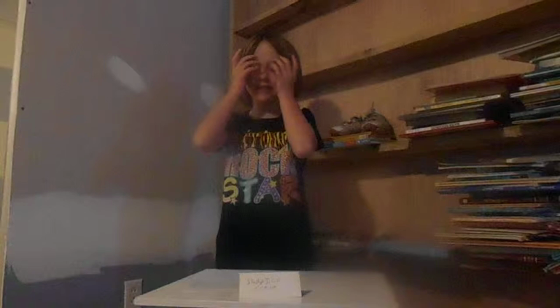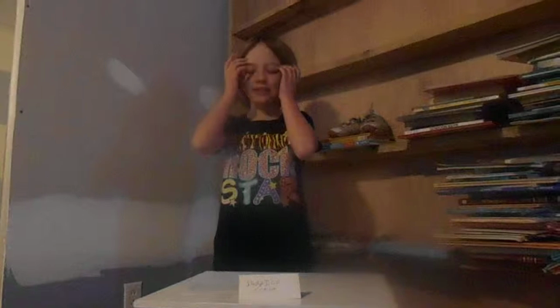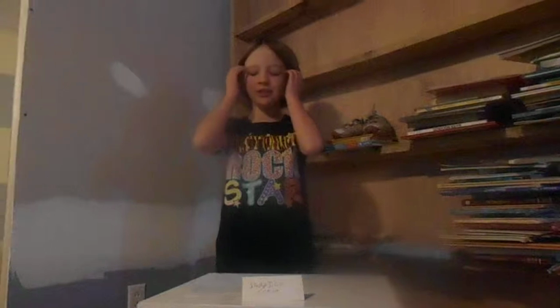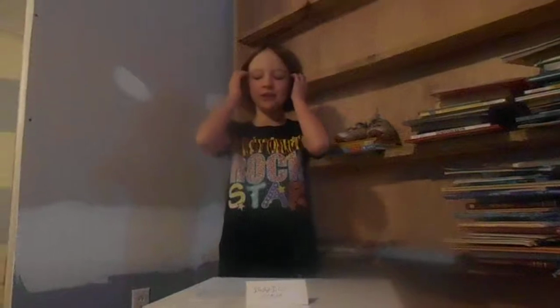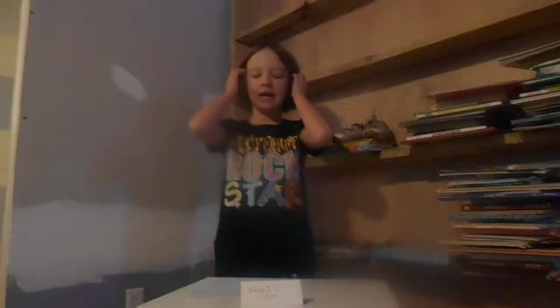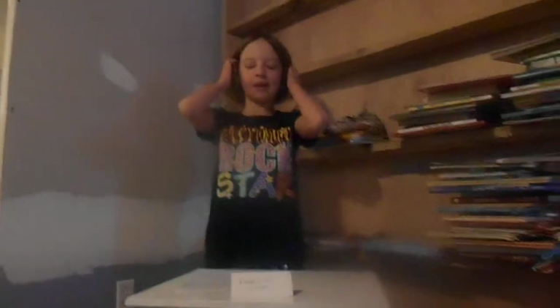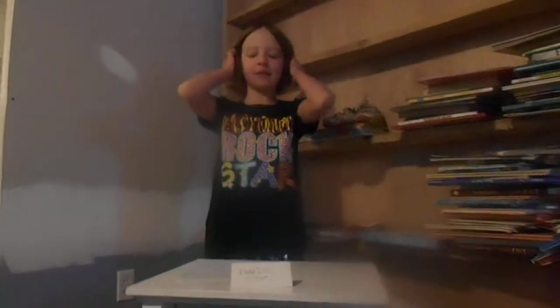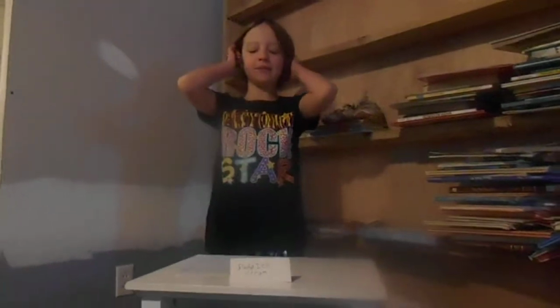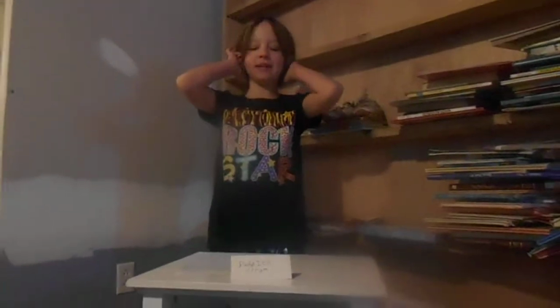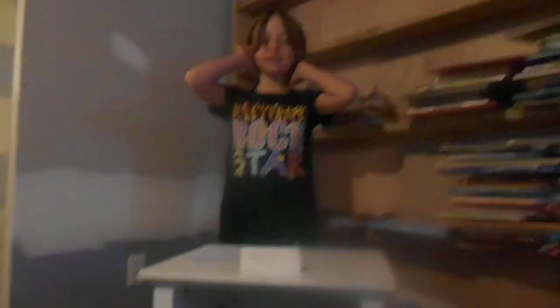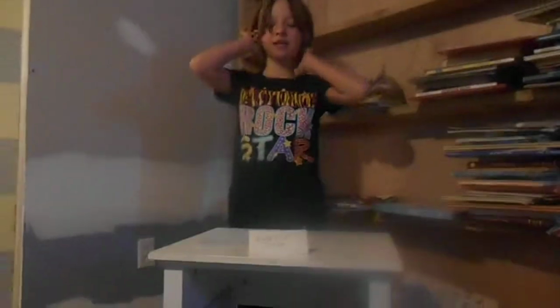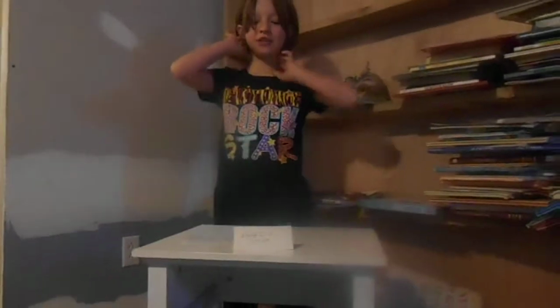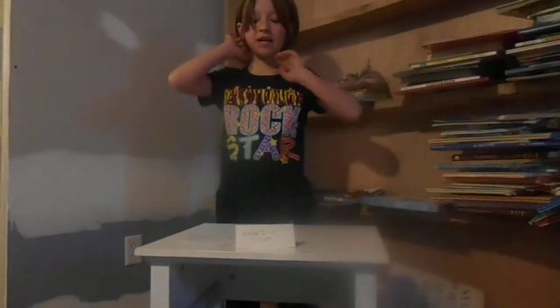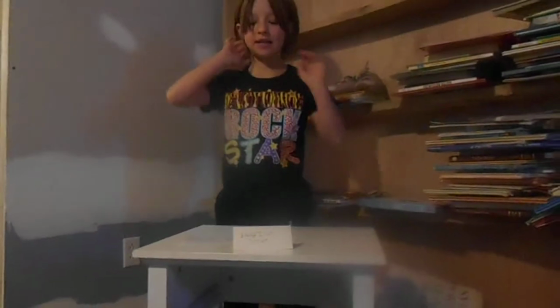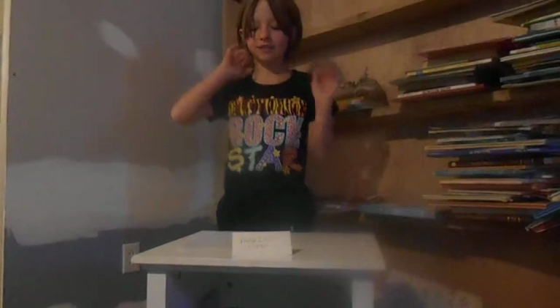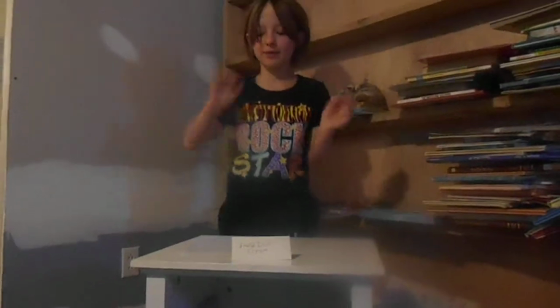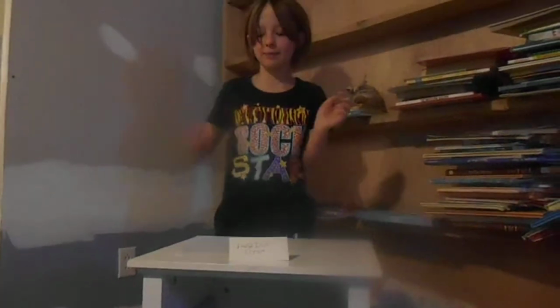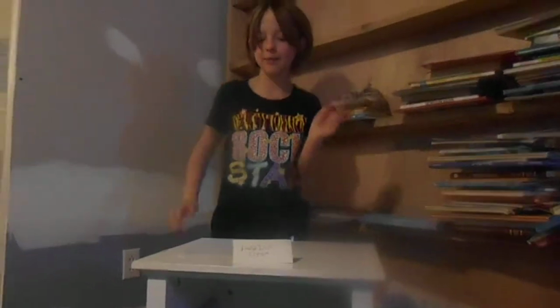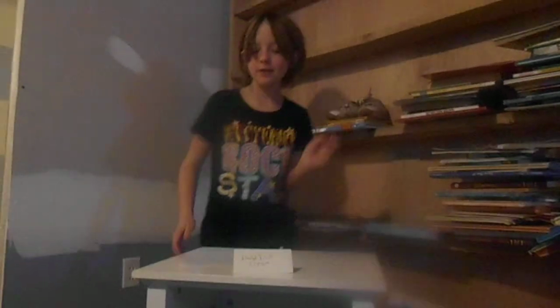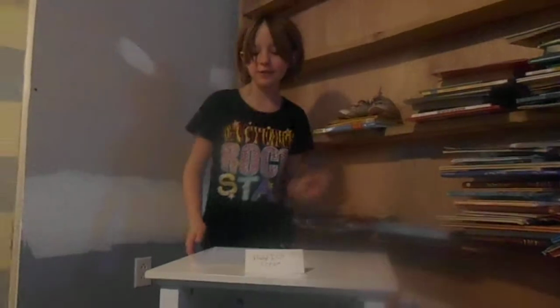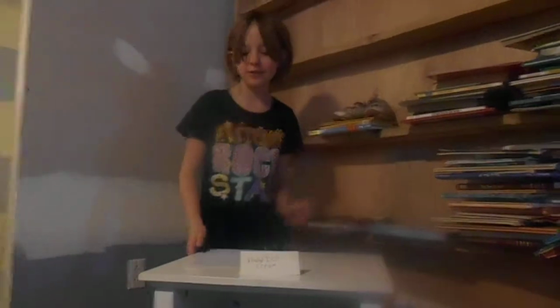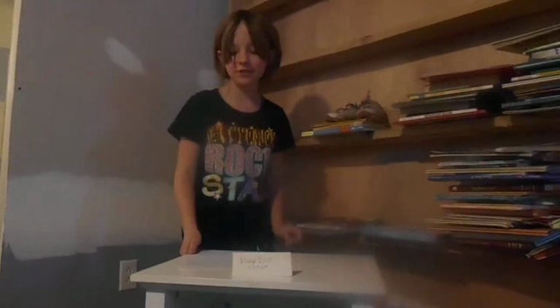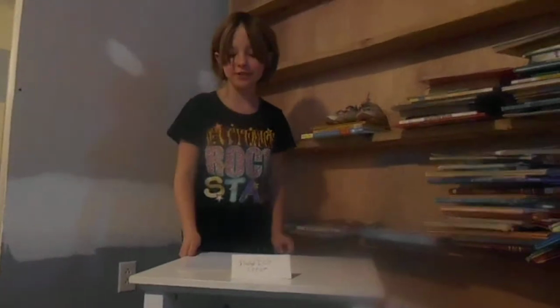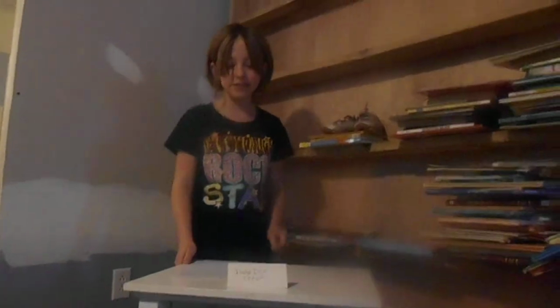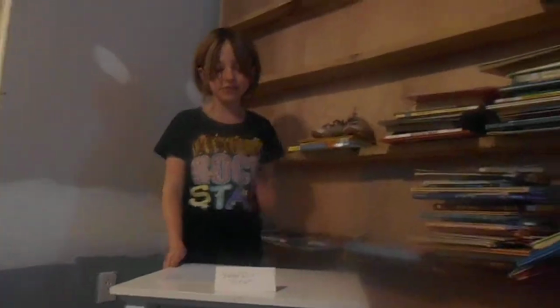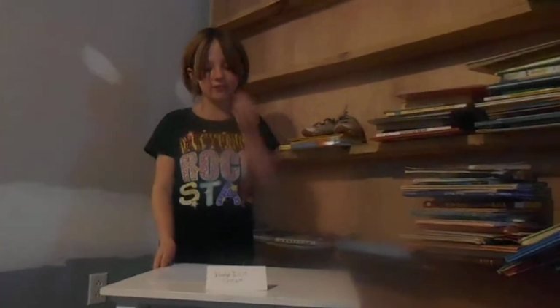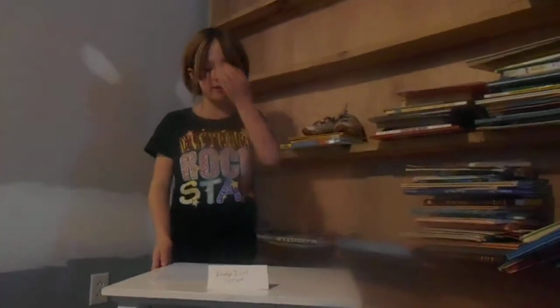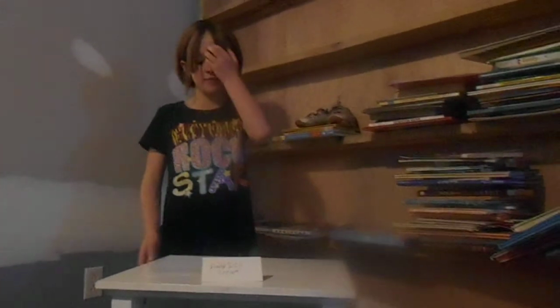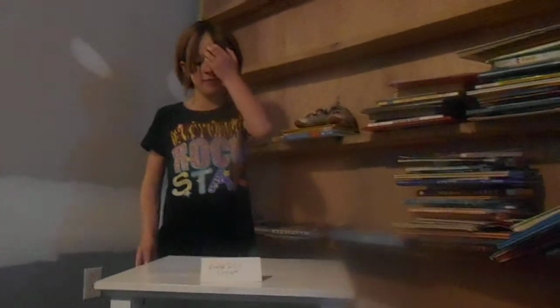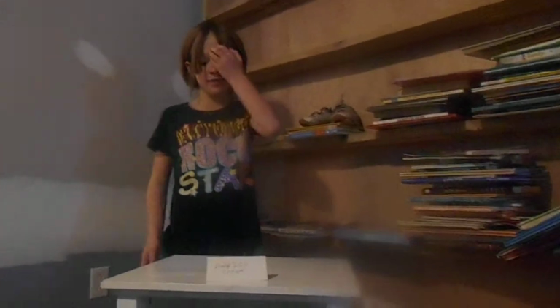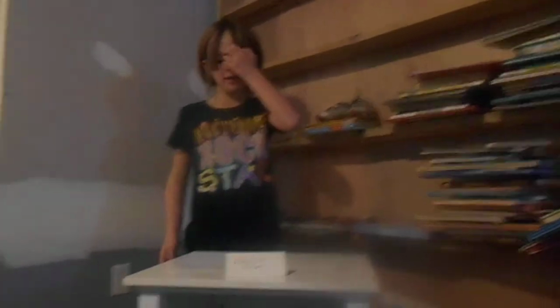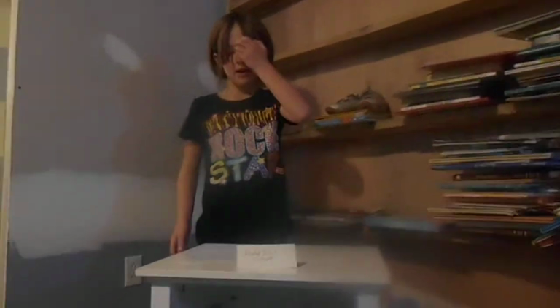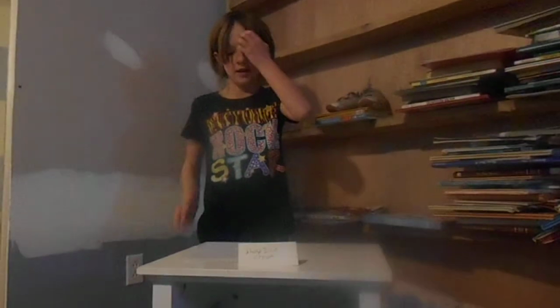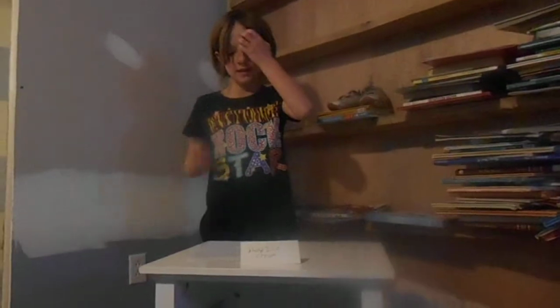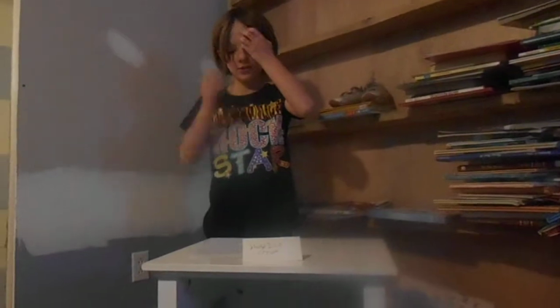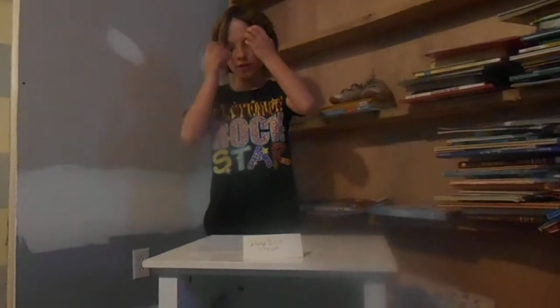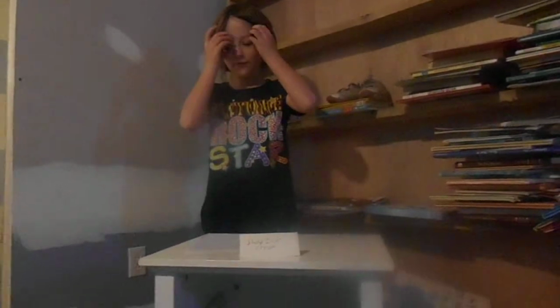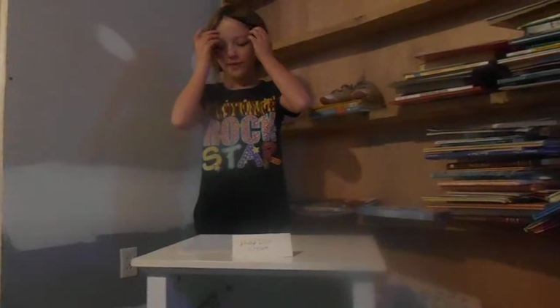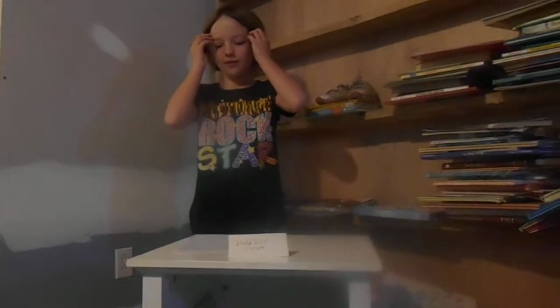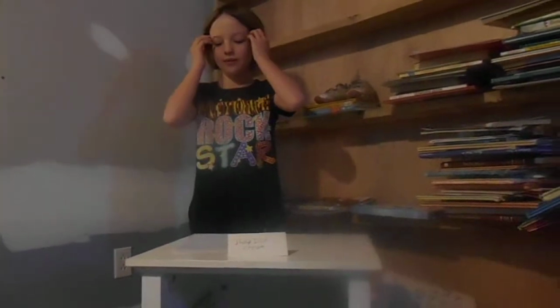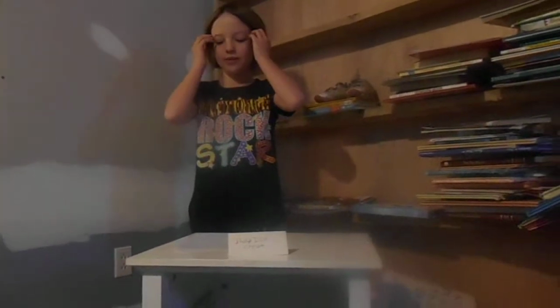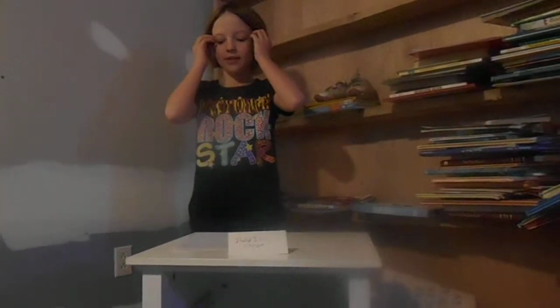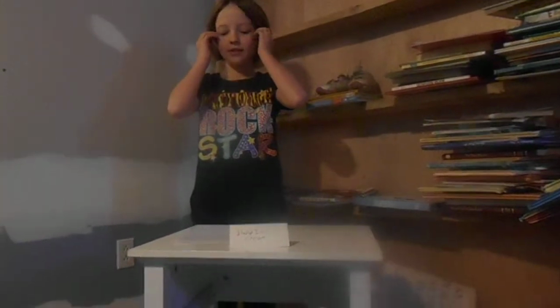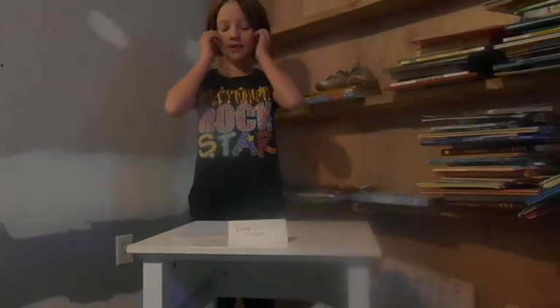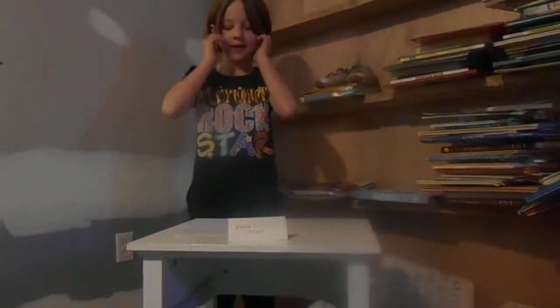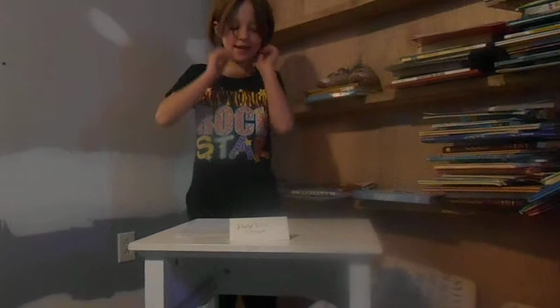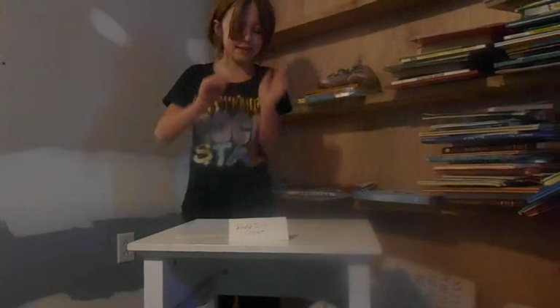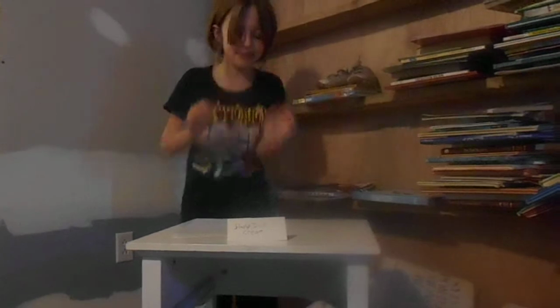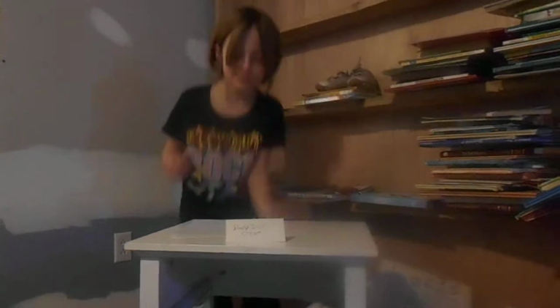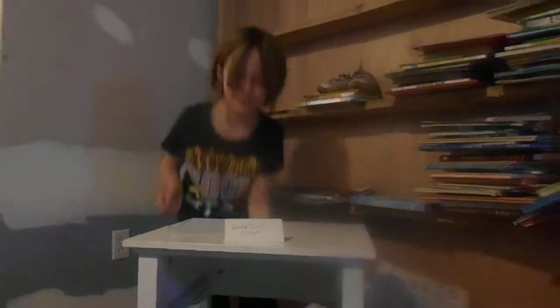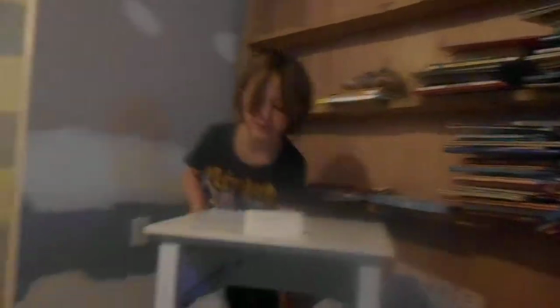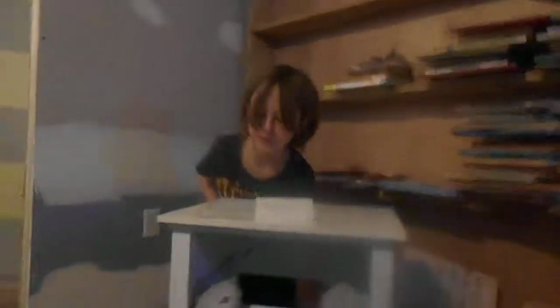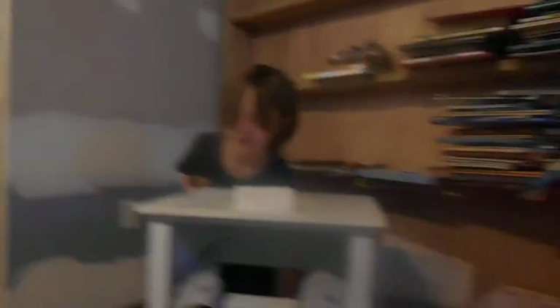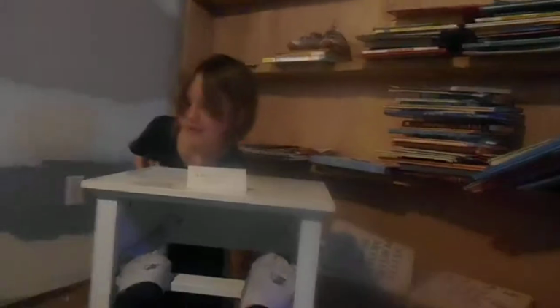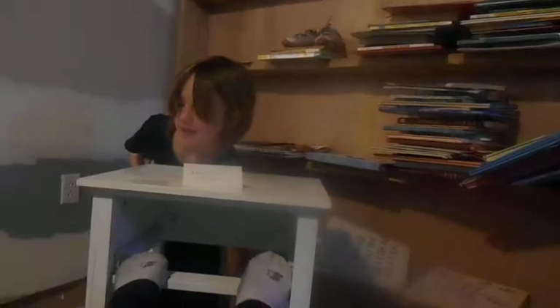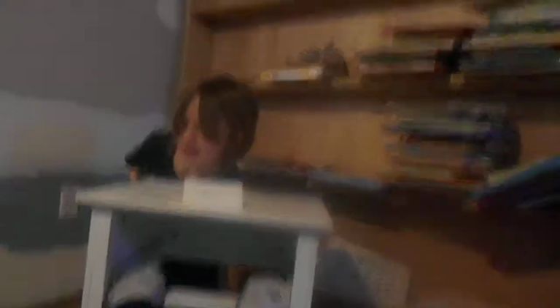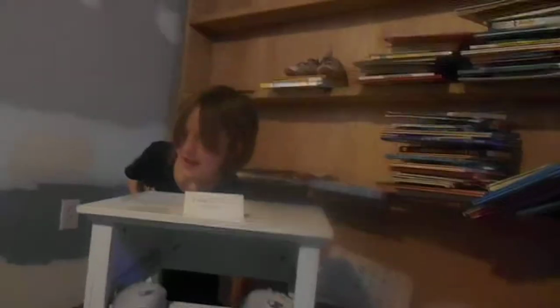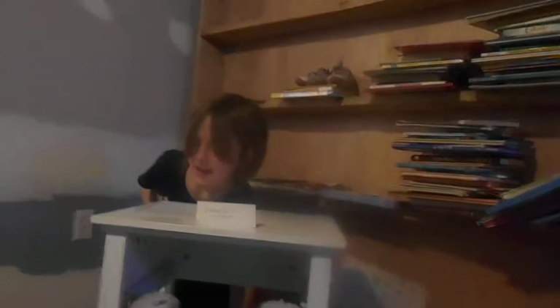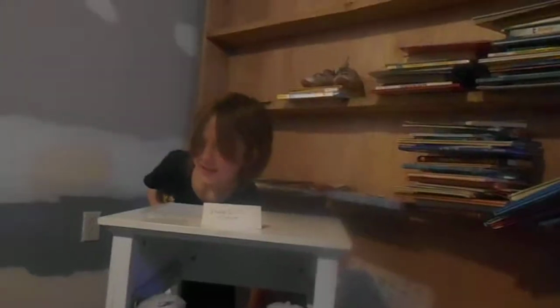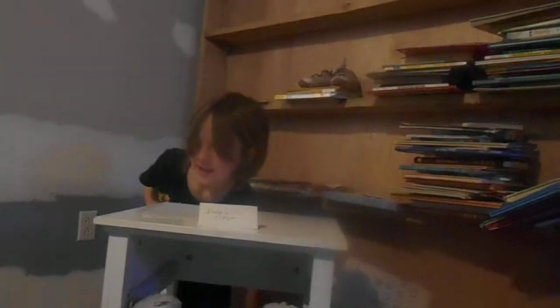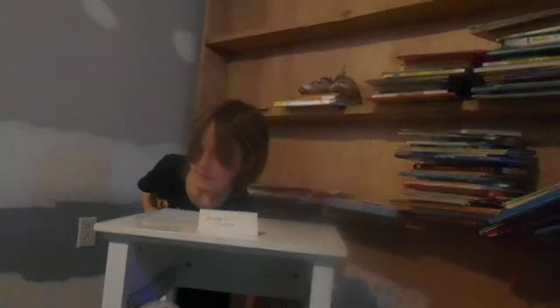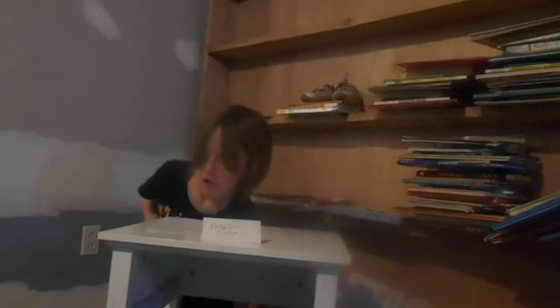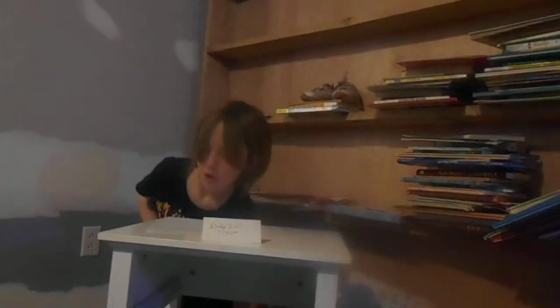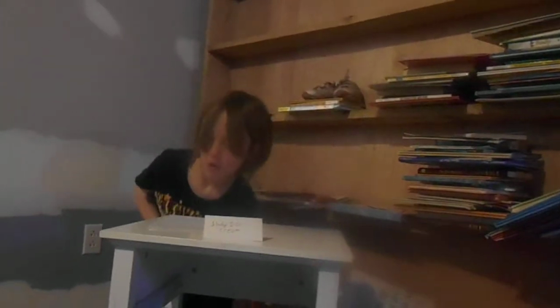I'm going to teach you how to make slushy ice cream. First you get your favorite ice cream flavor, then you get a spoon and a bowl.